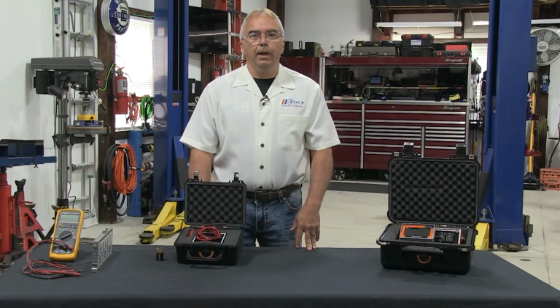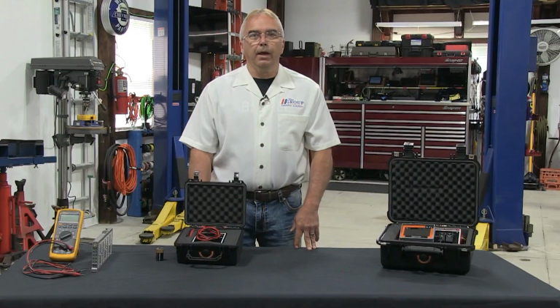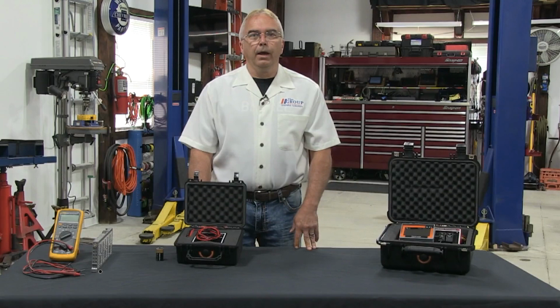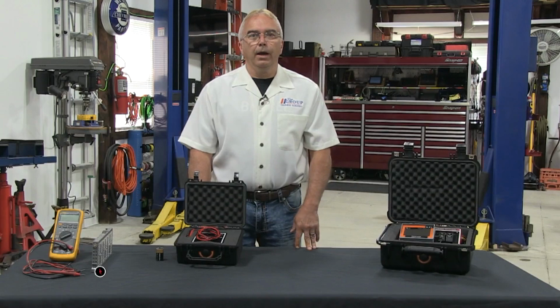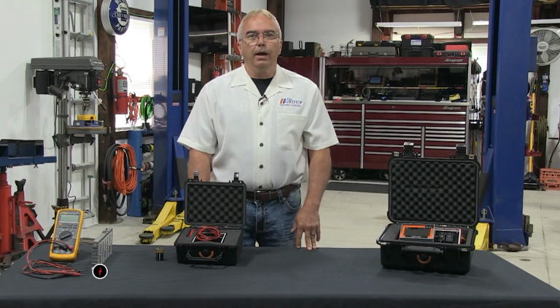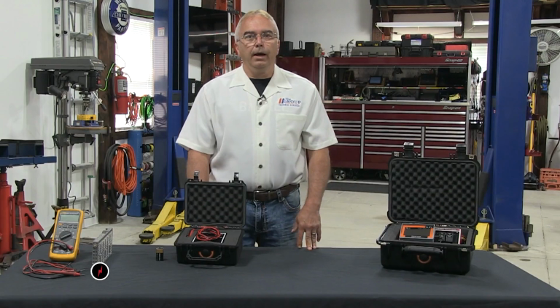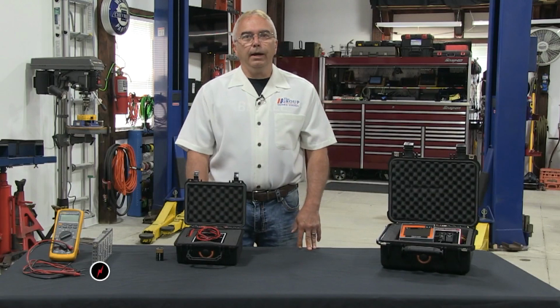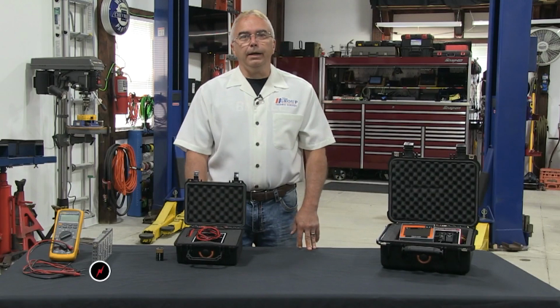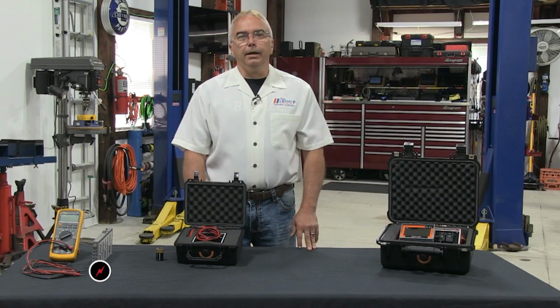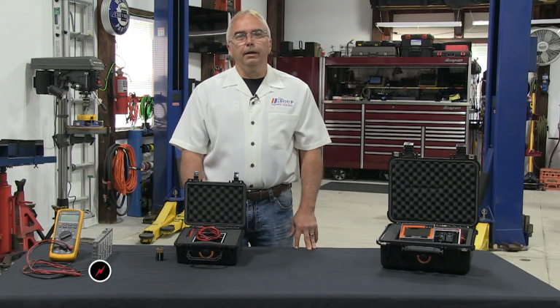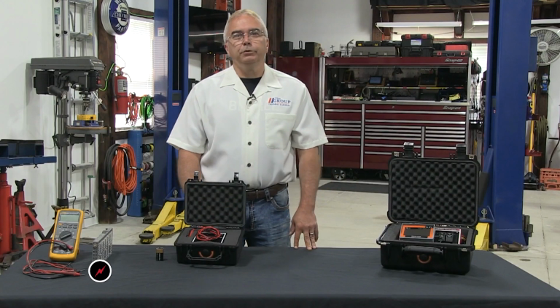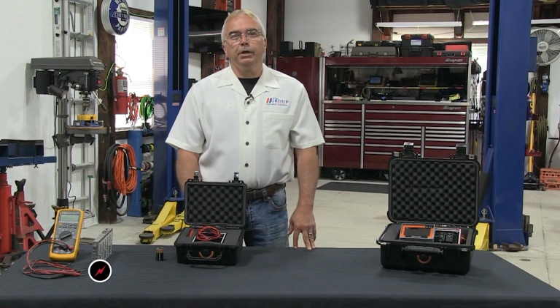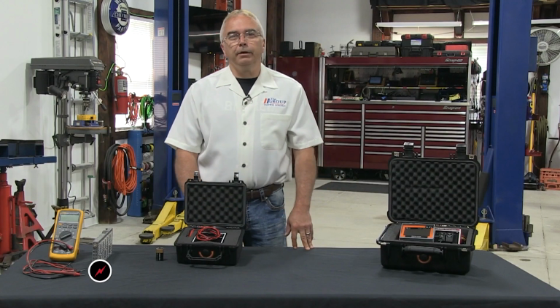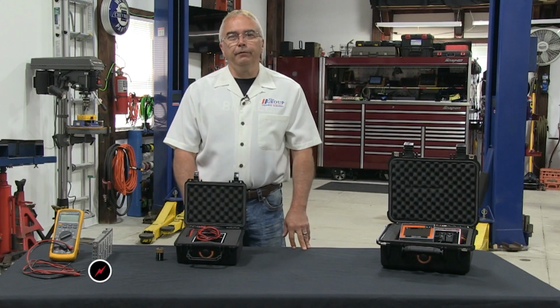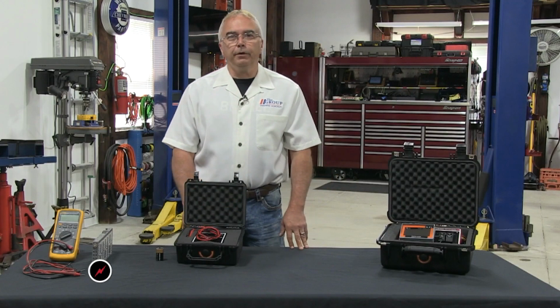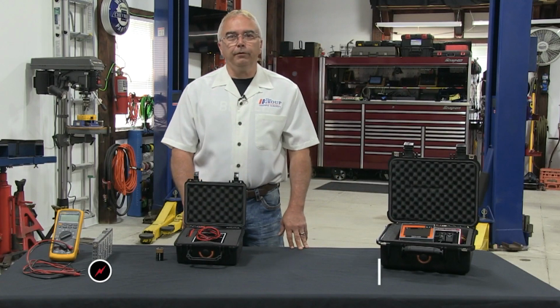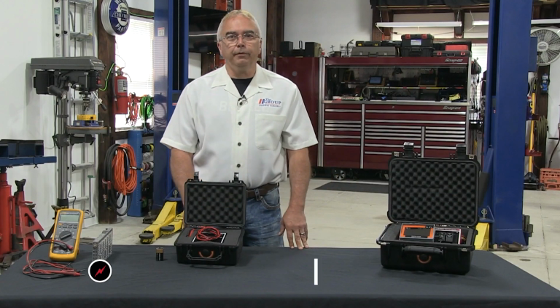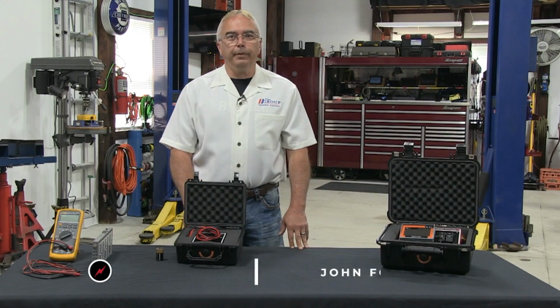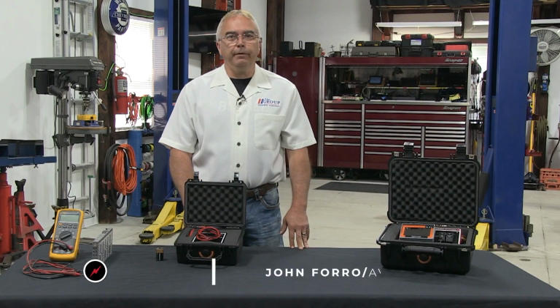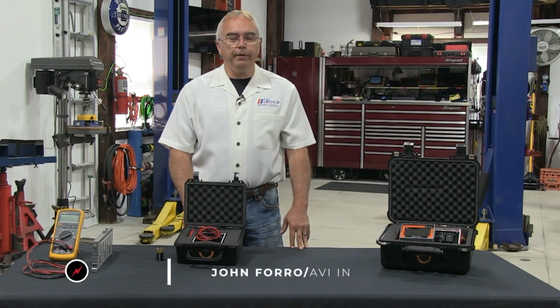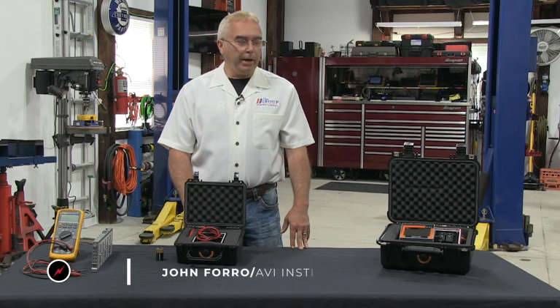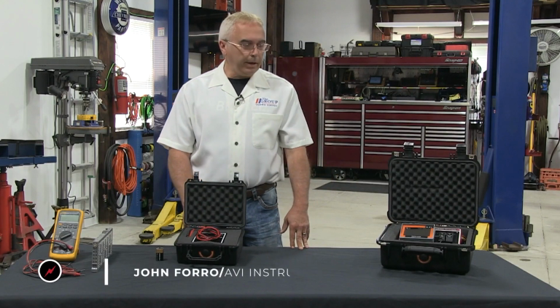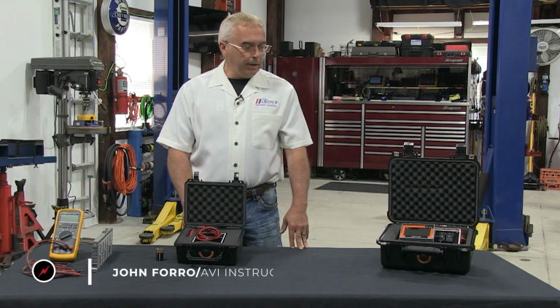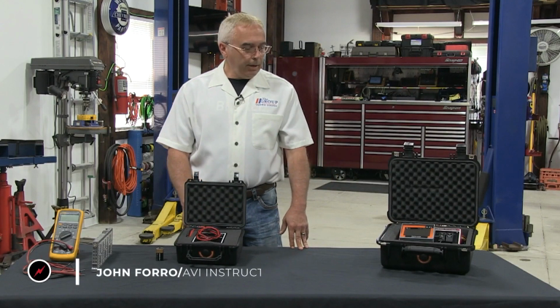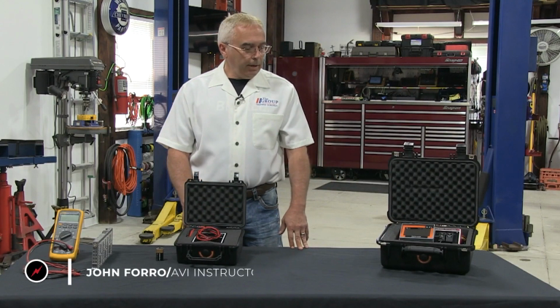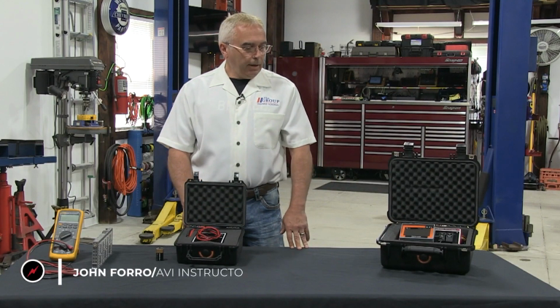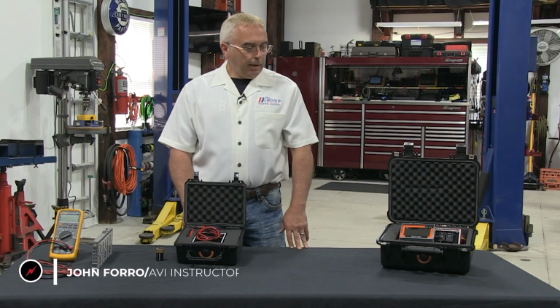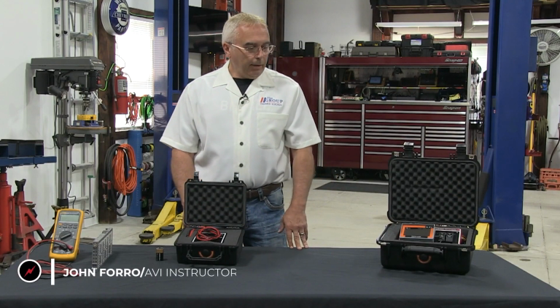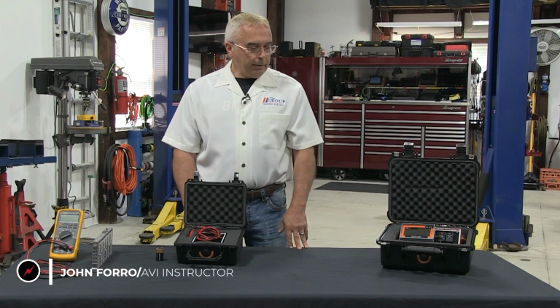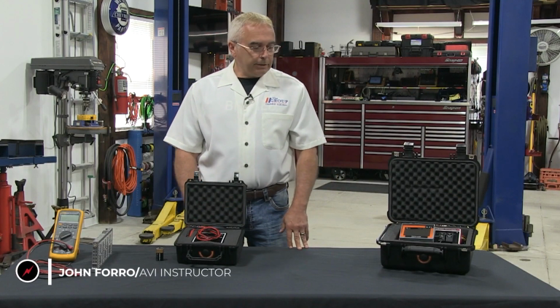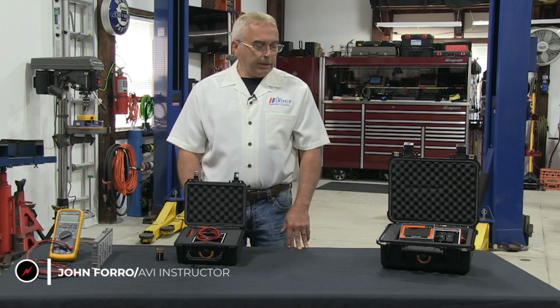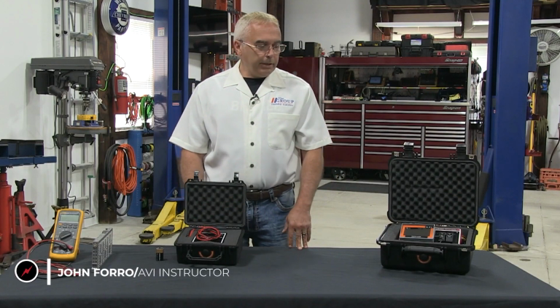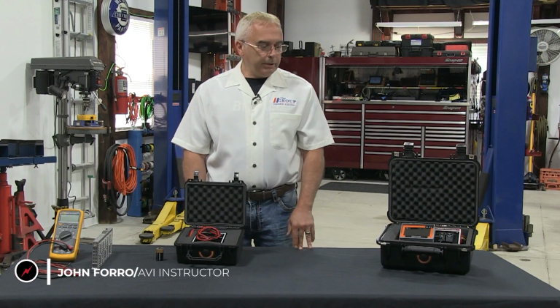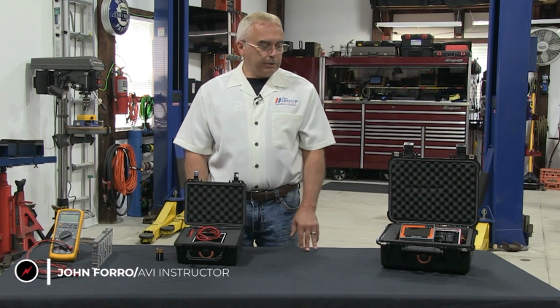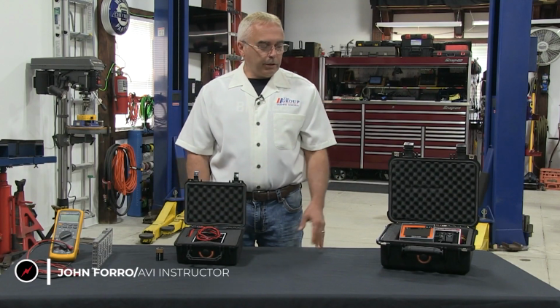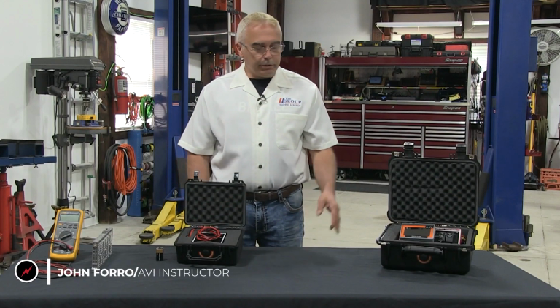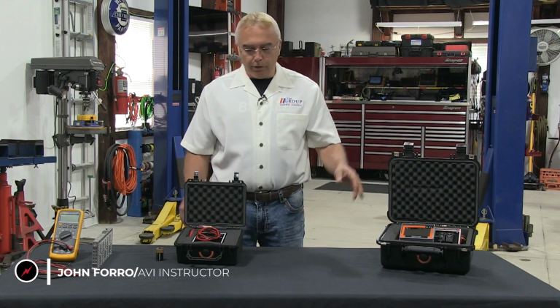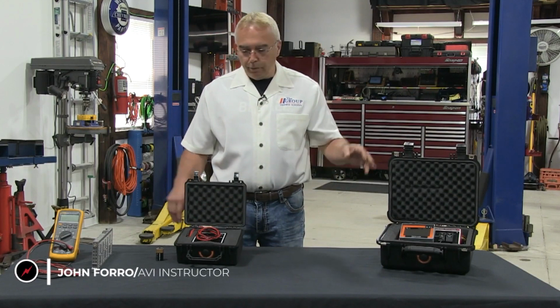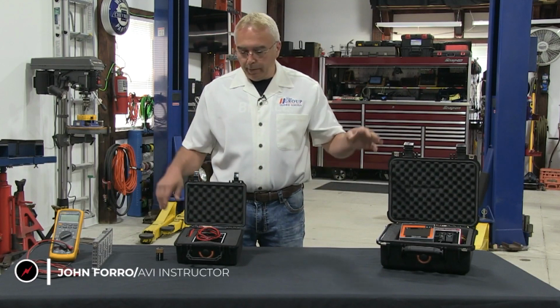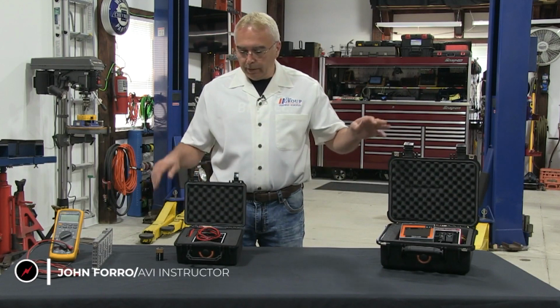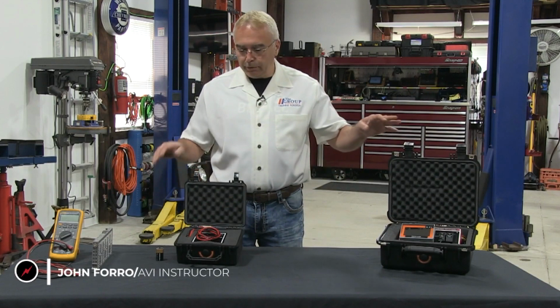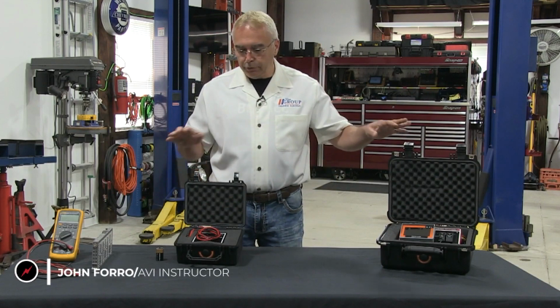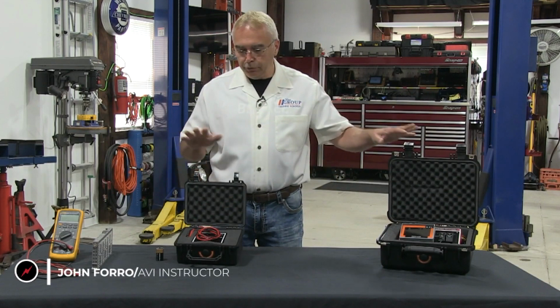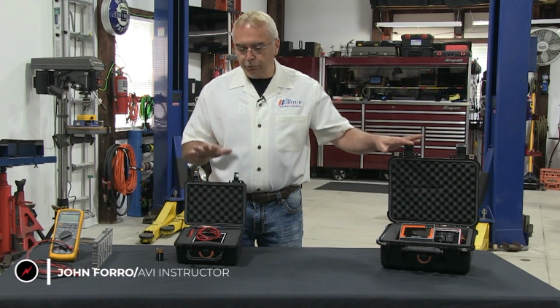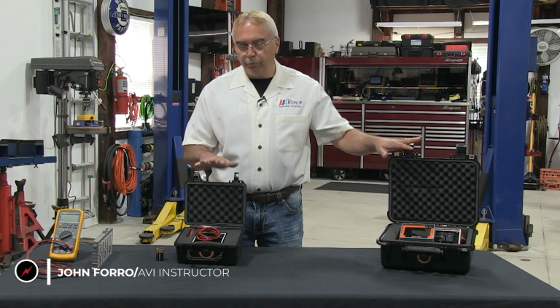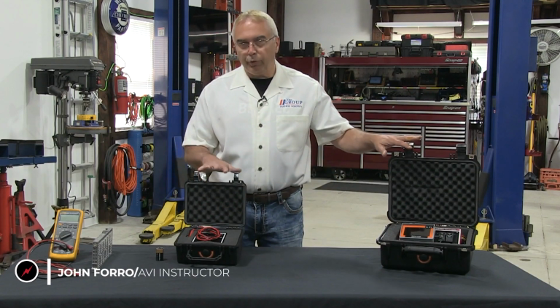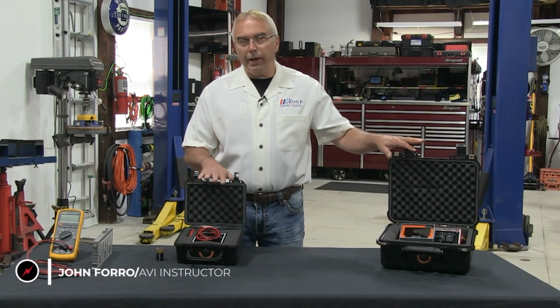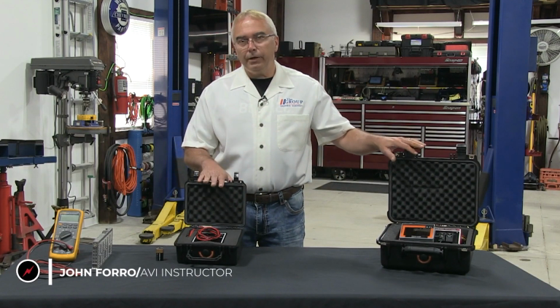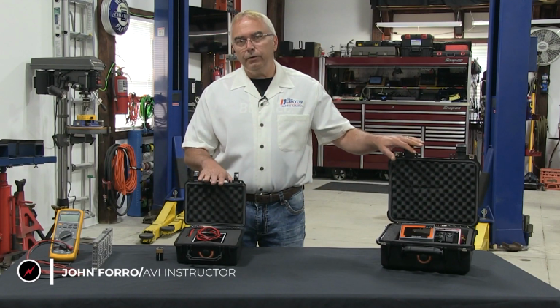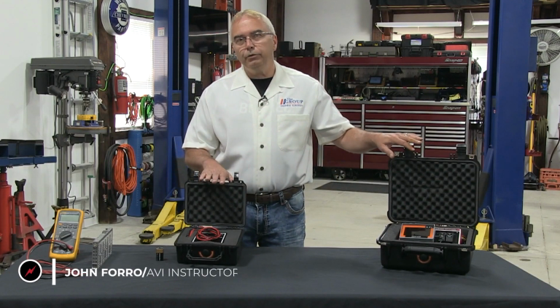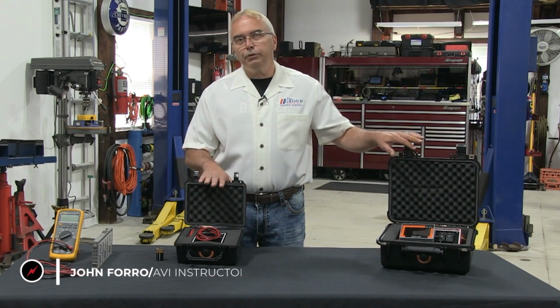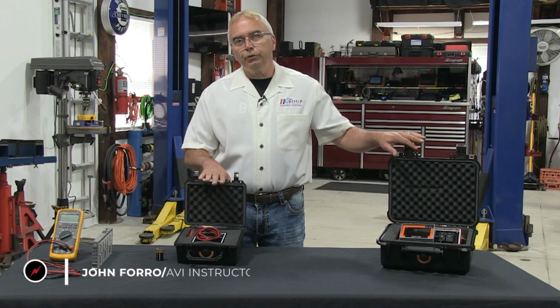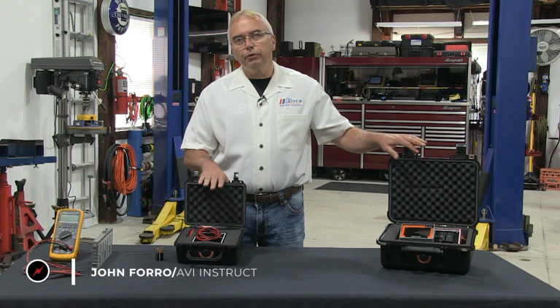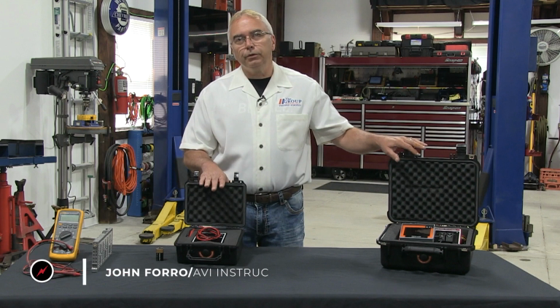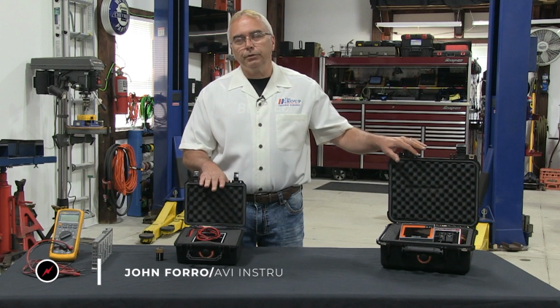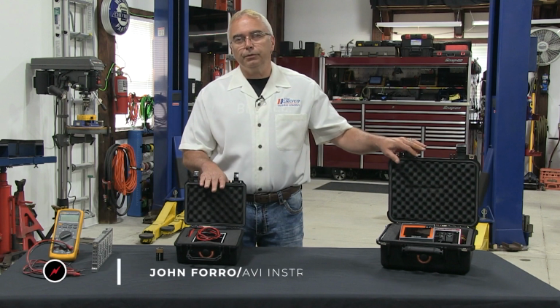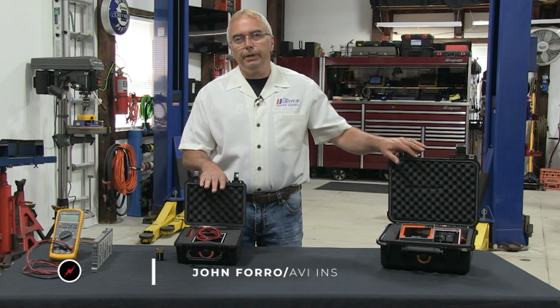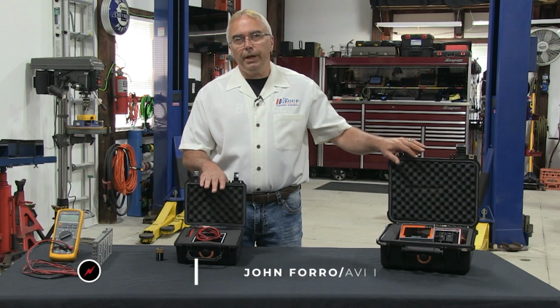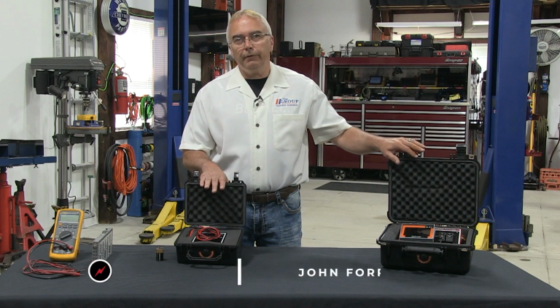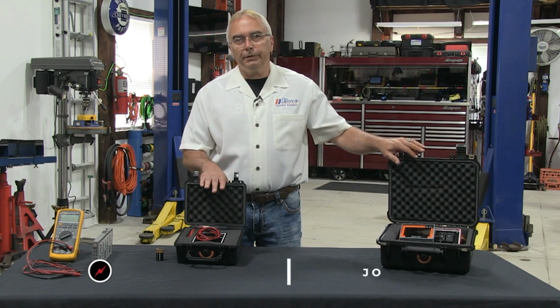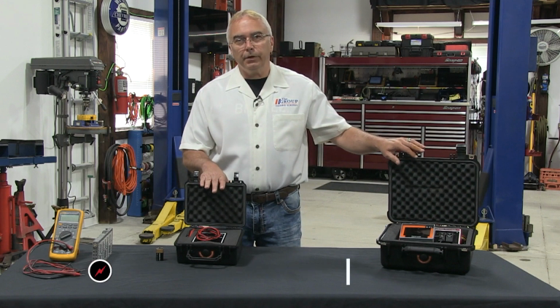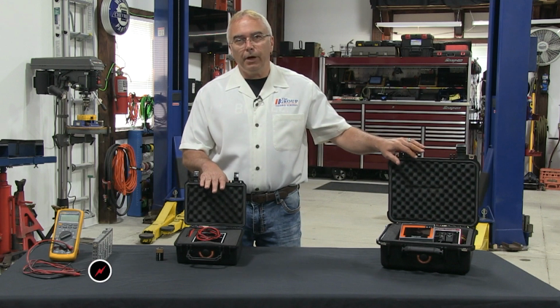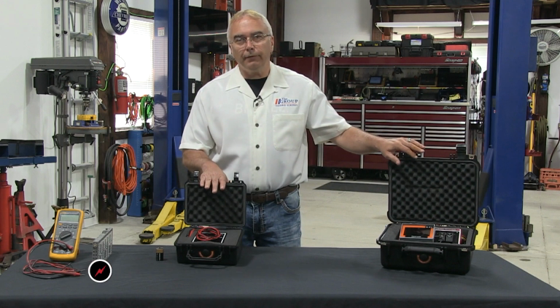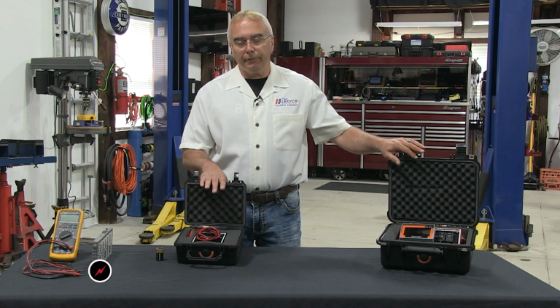Hi, I'm John Foro from AVI. I'm excited to talk to you about two brand new tools we have to offer.